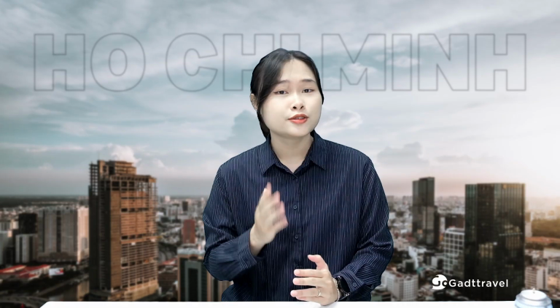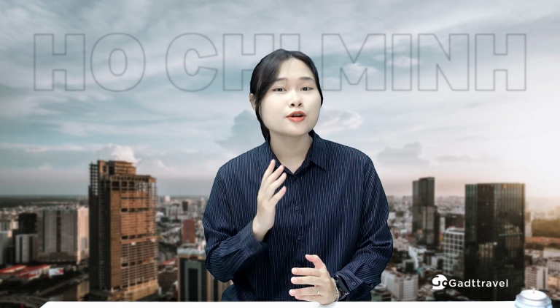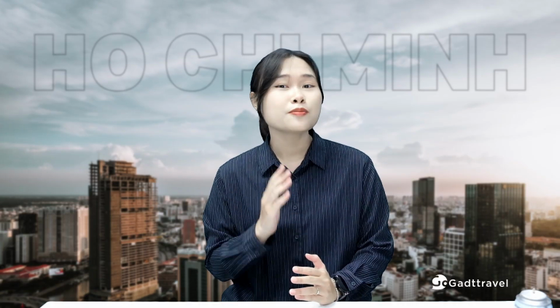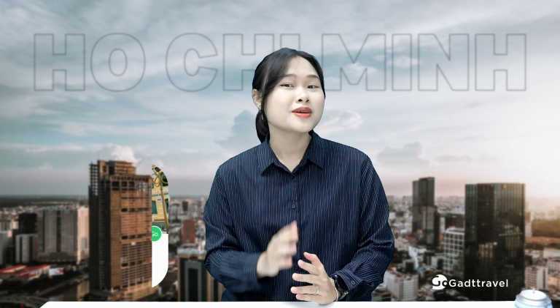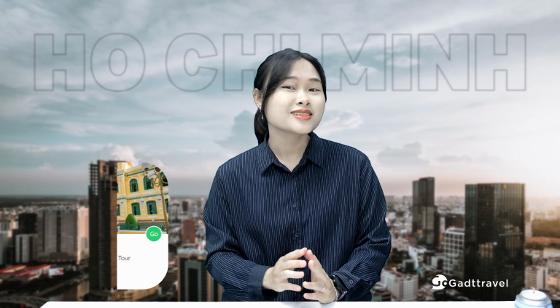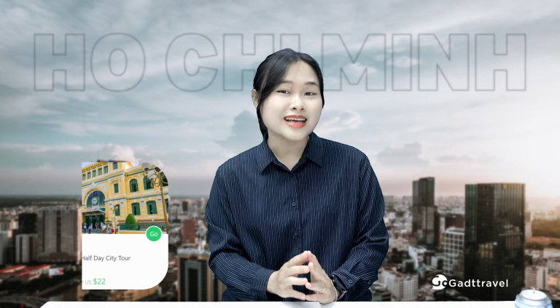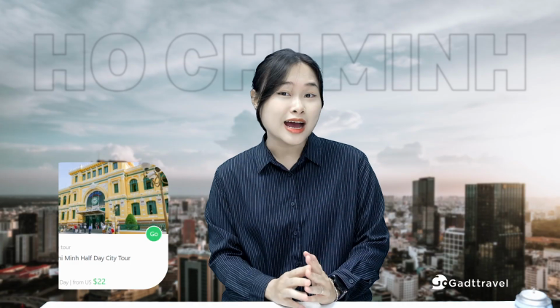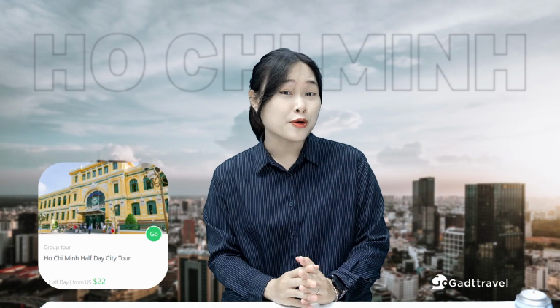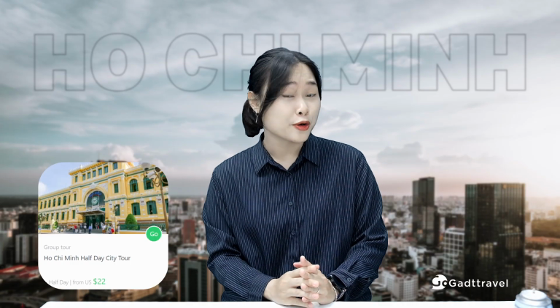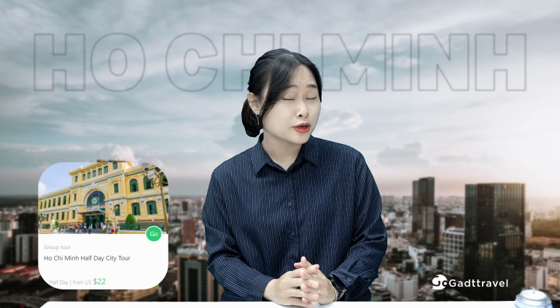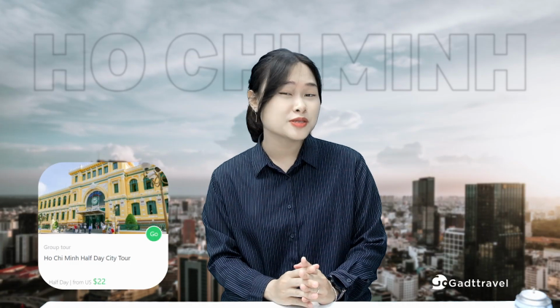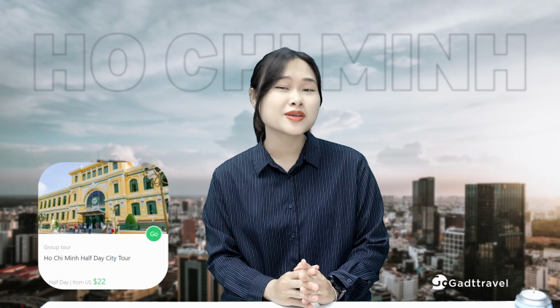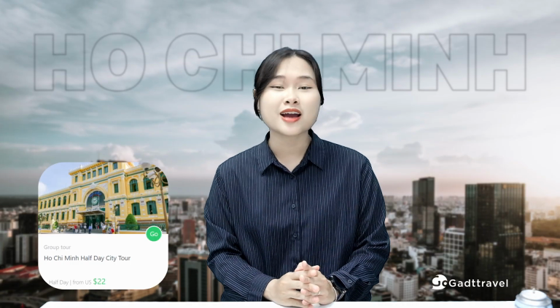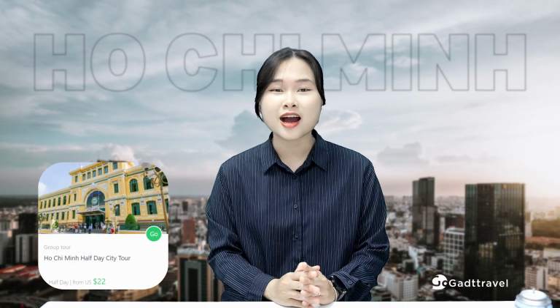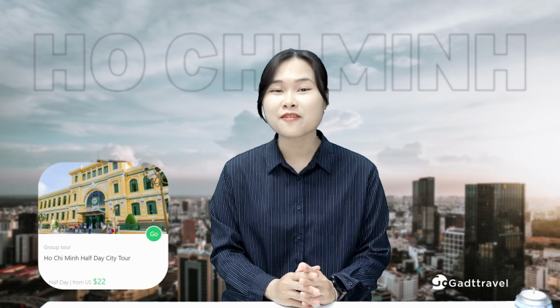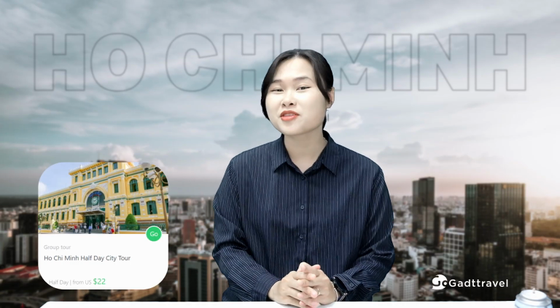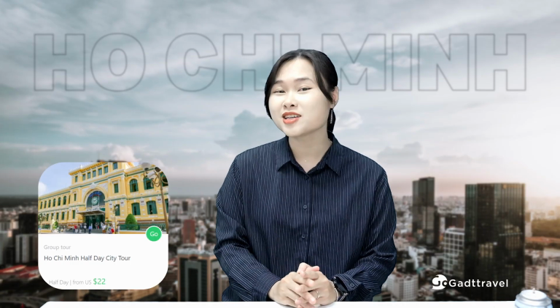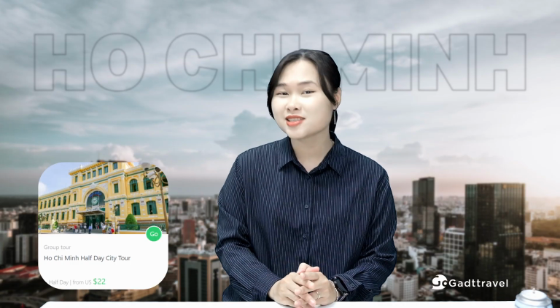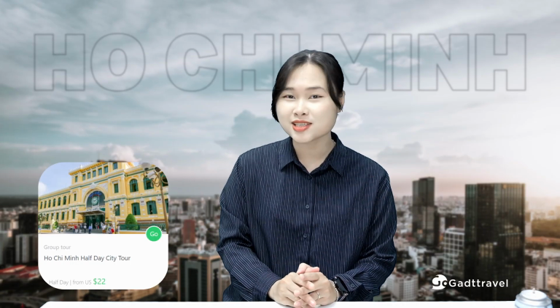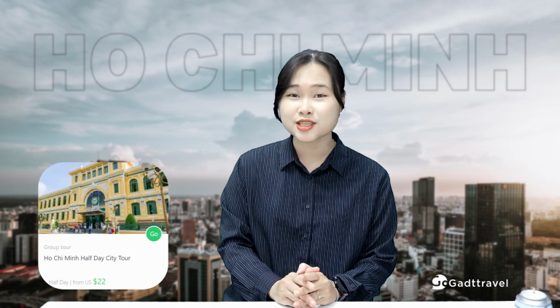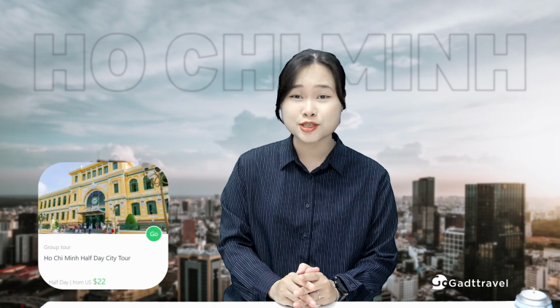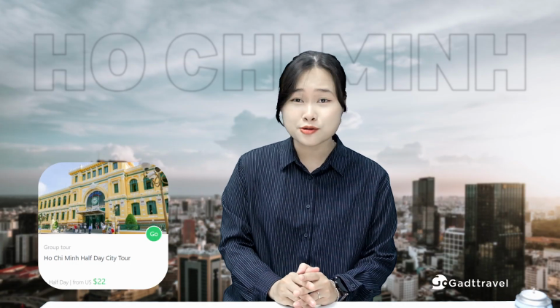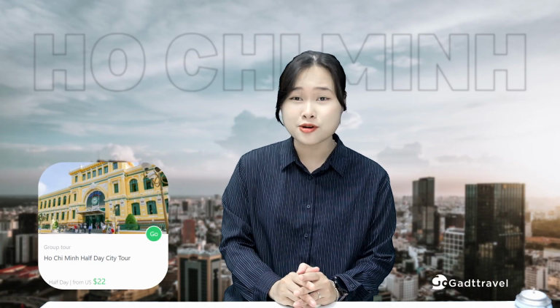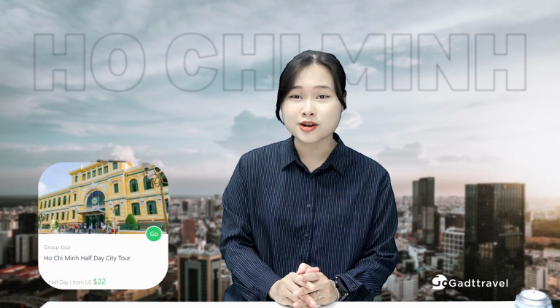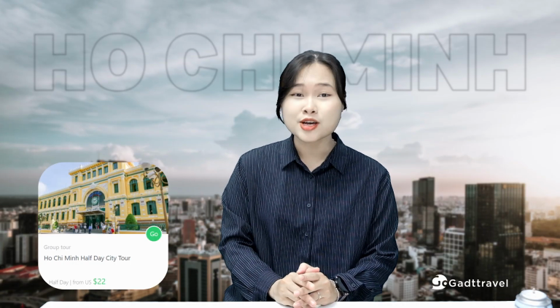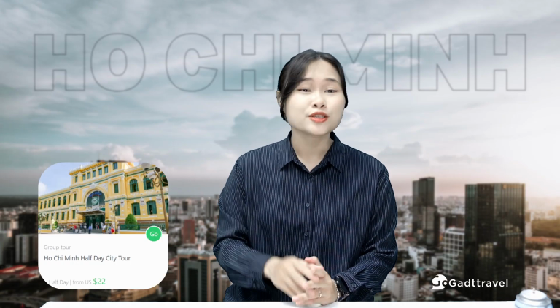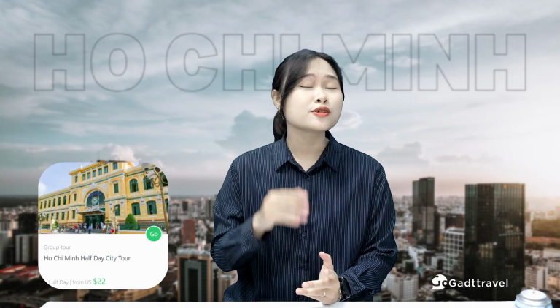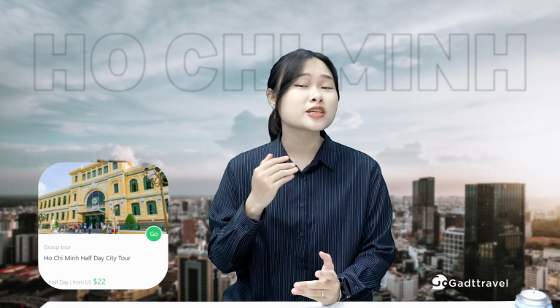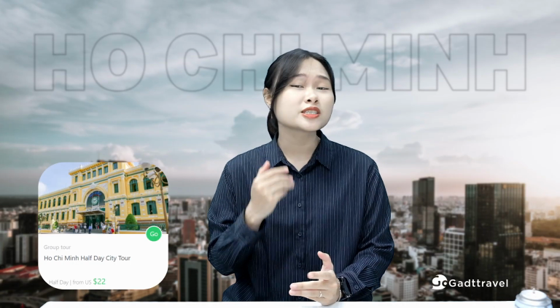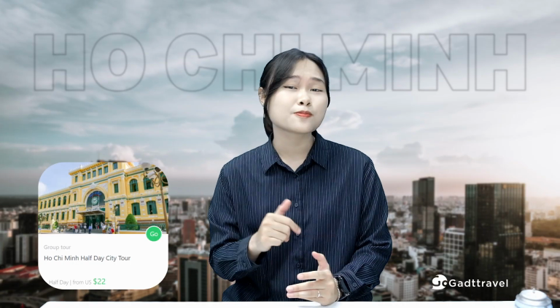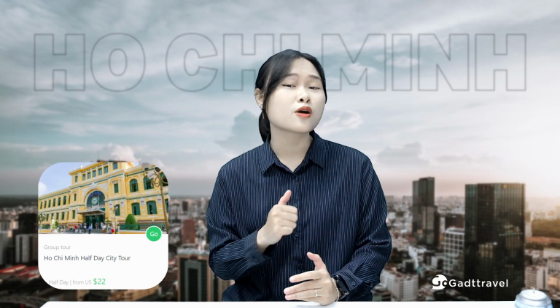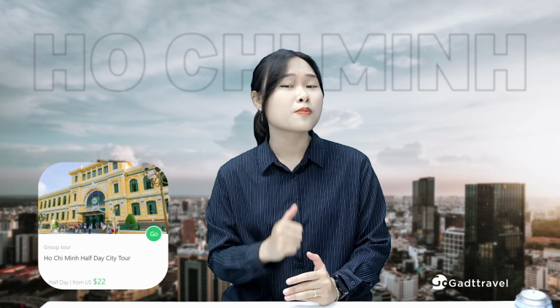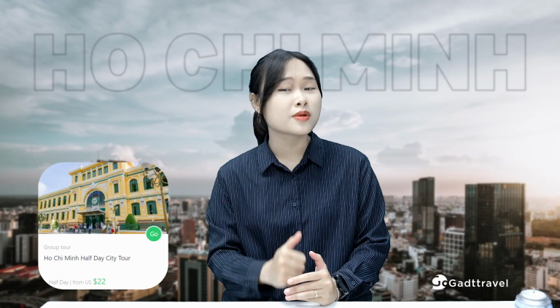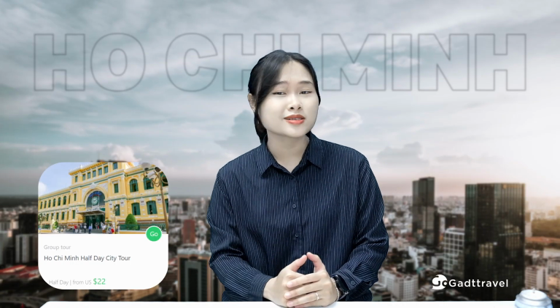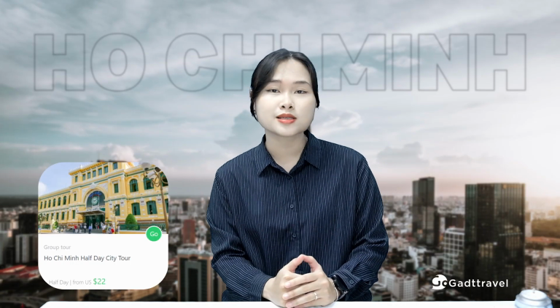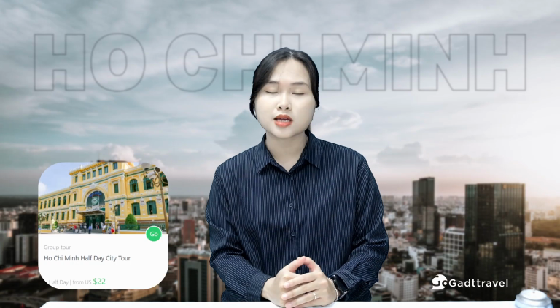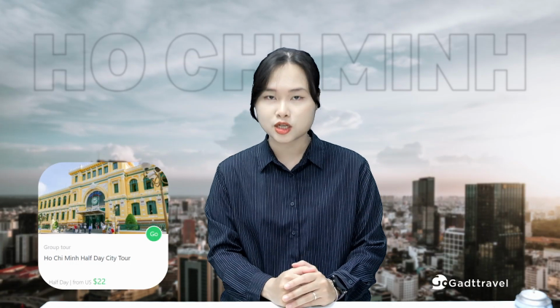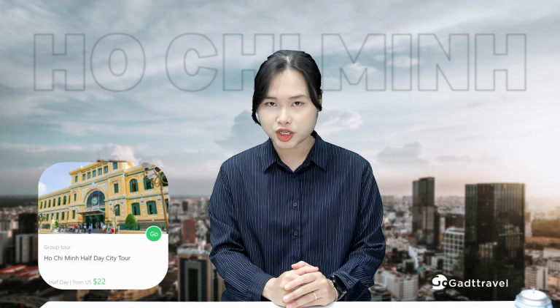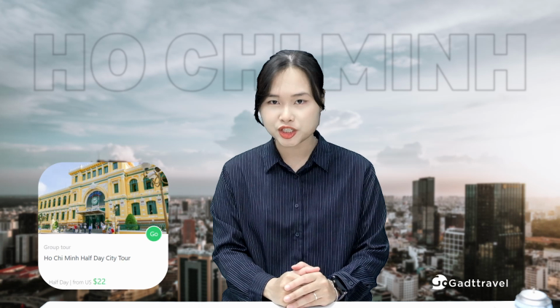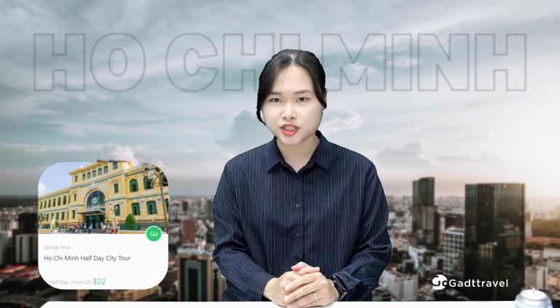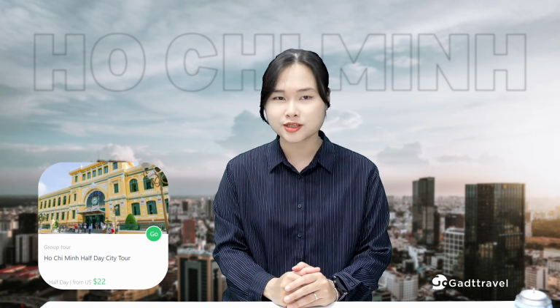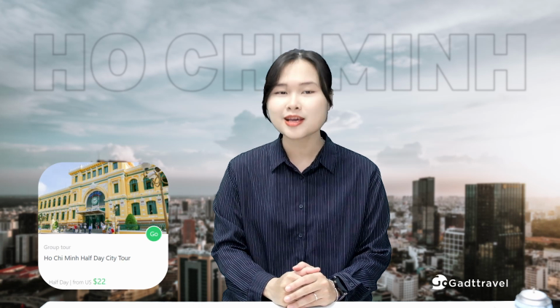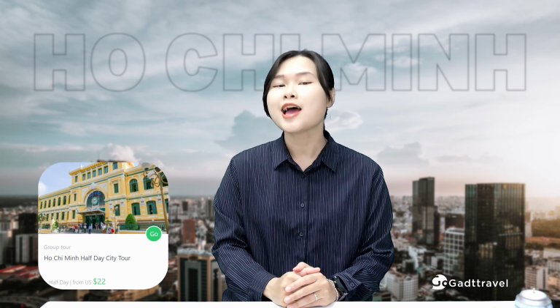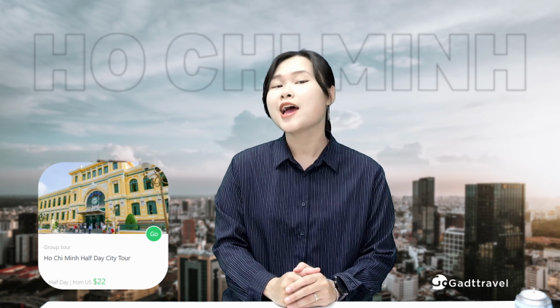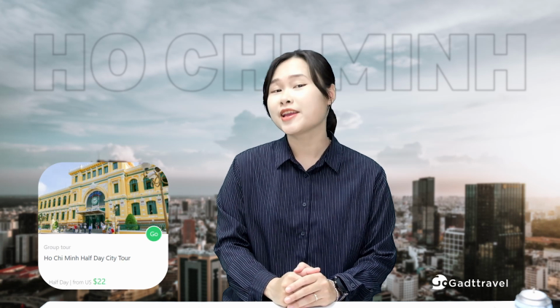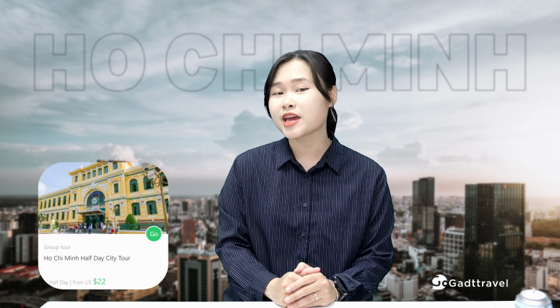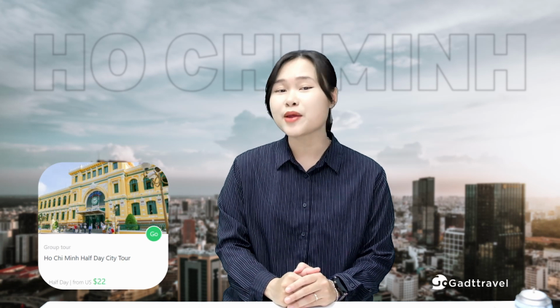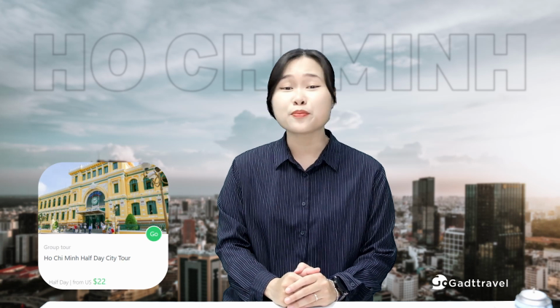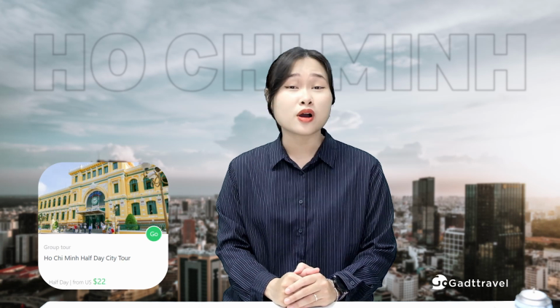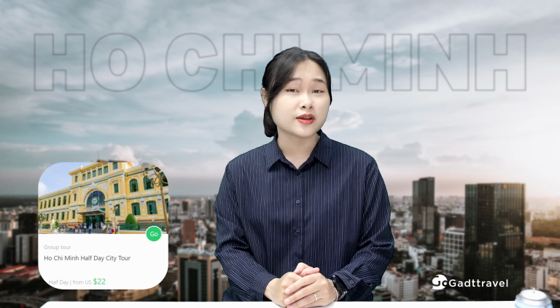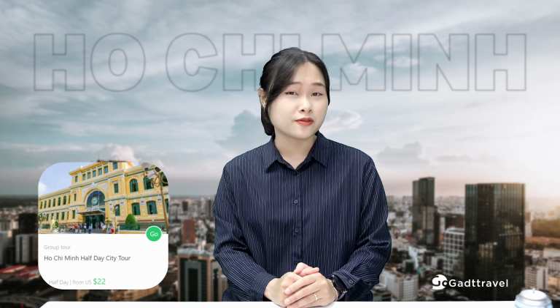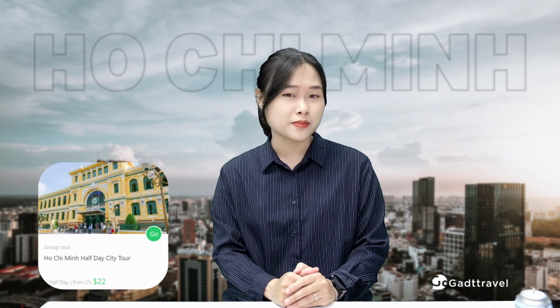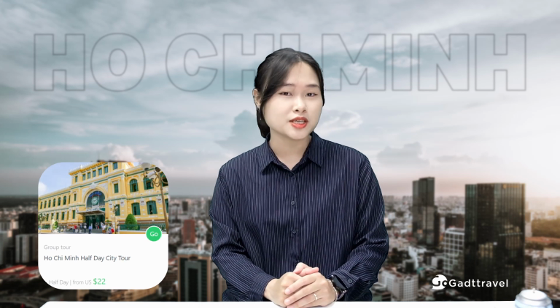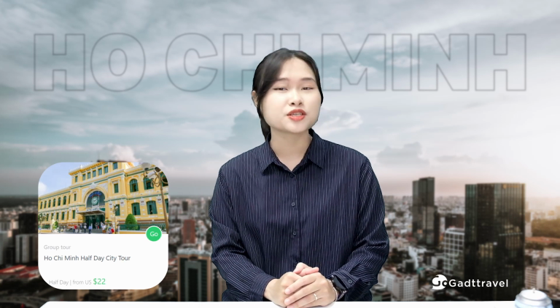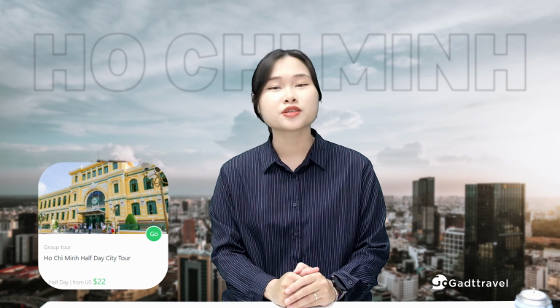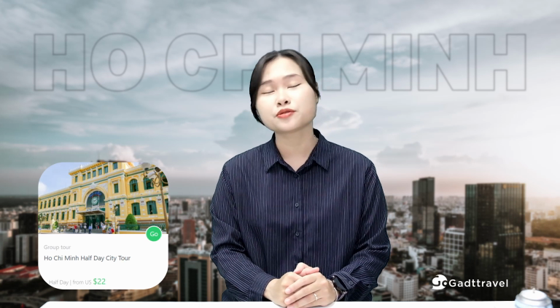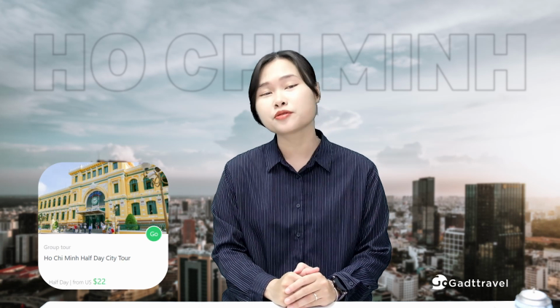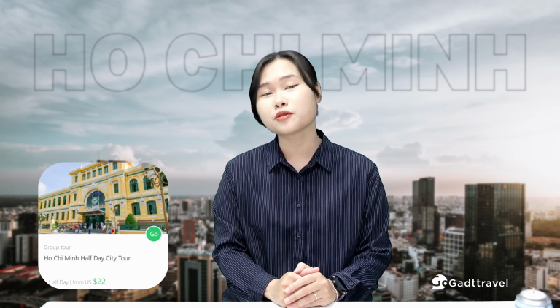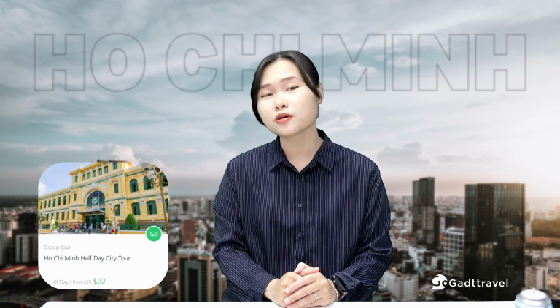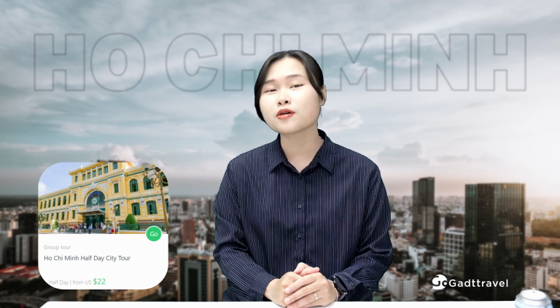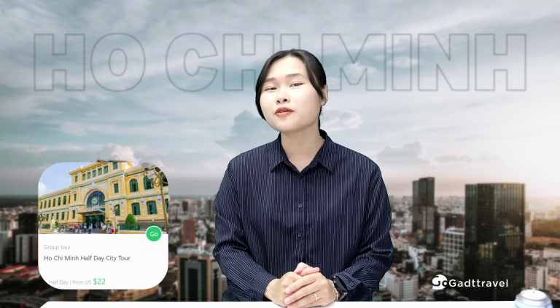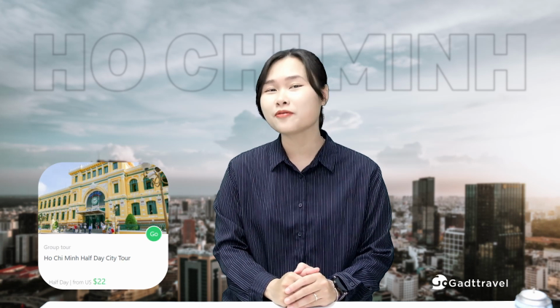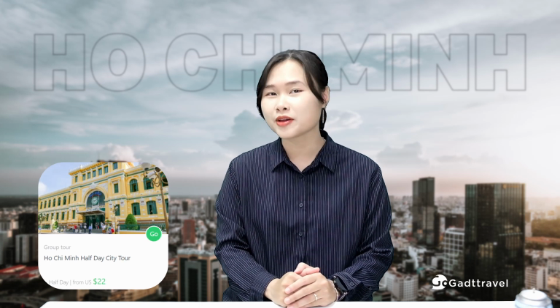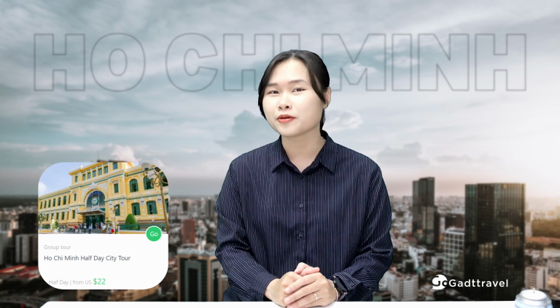Don't miss our Ho Chi Minh half-day city tour to explore massive attractions and gain more information through a local perspective.